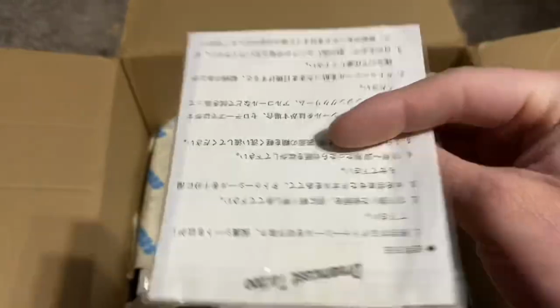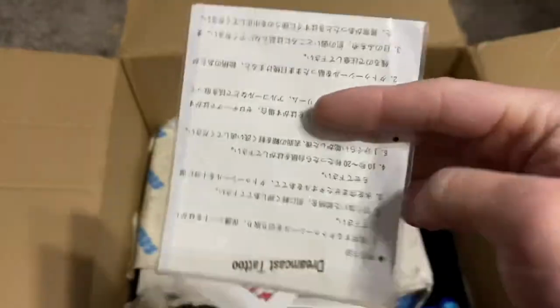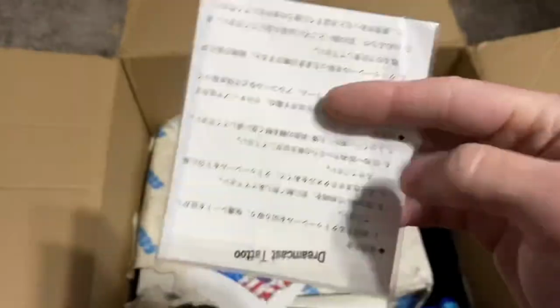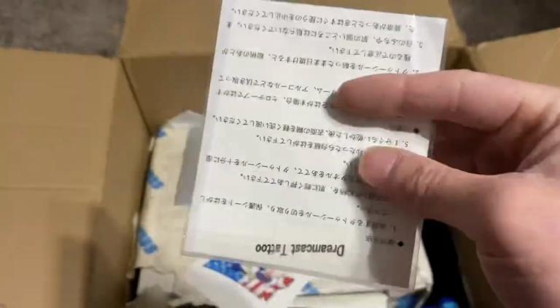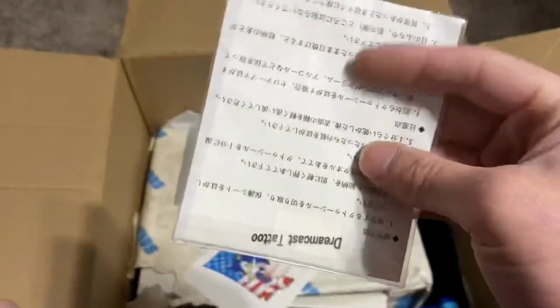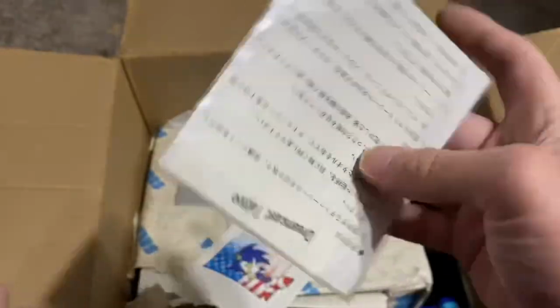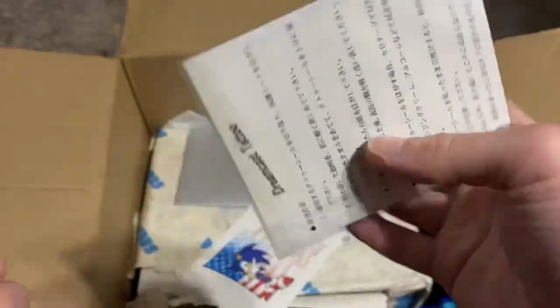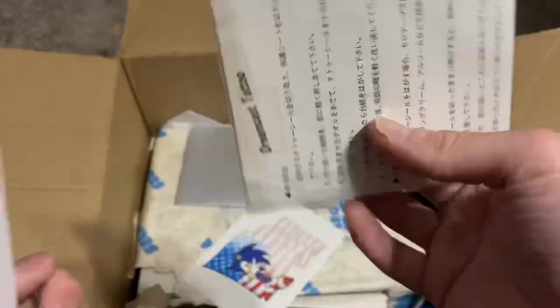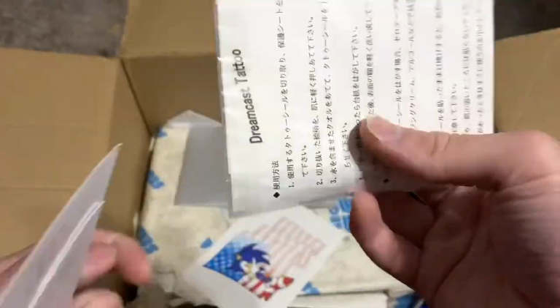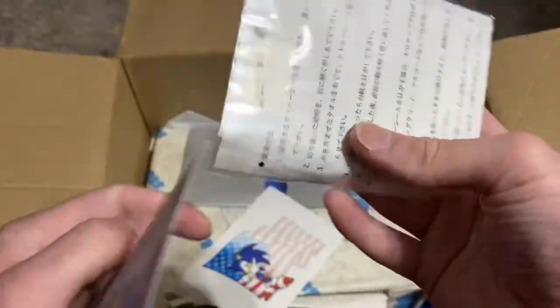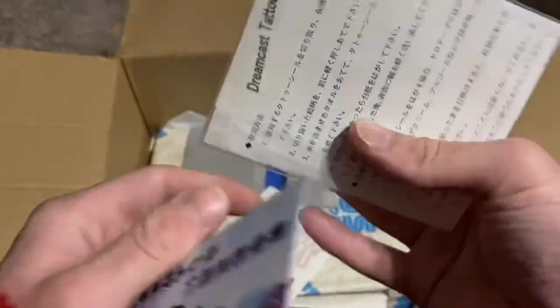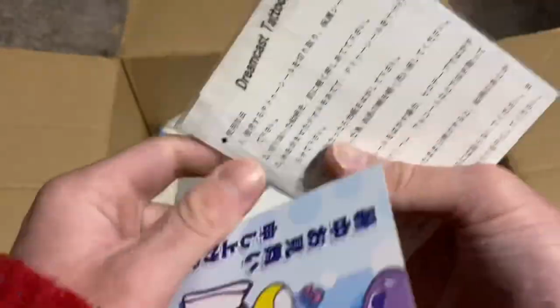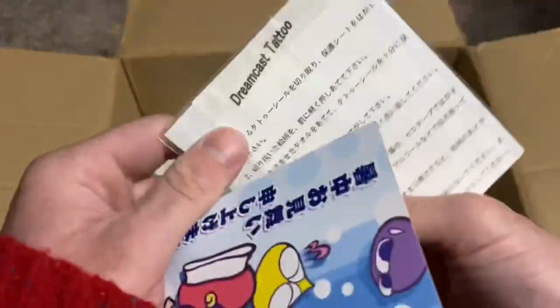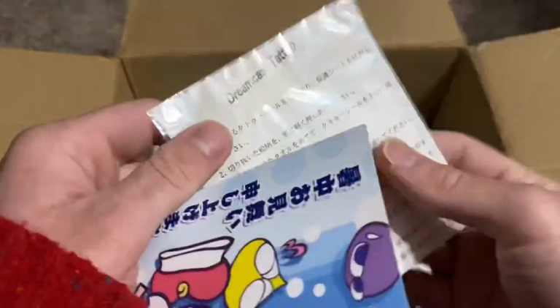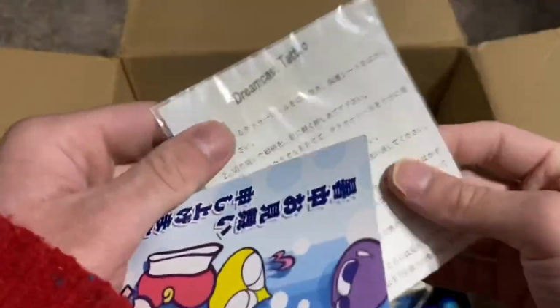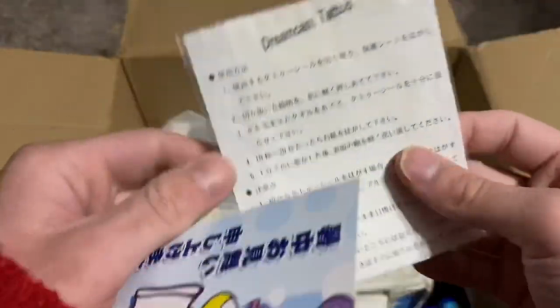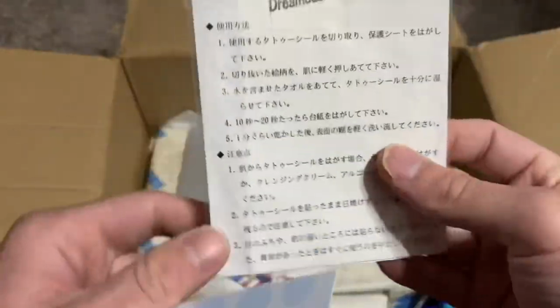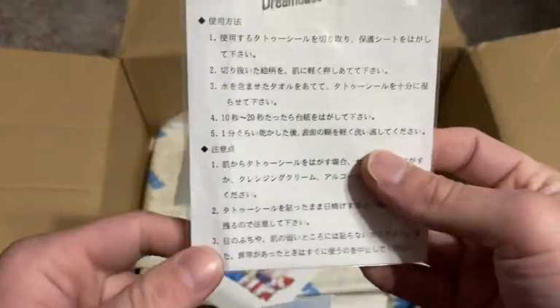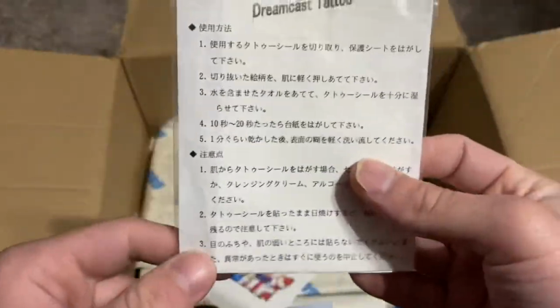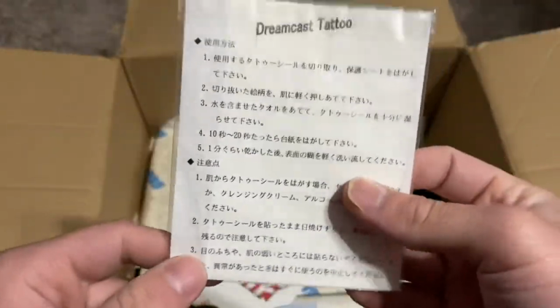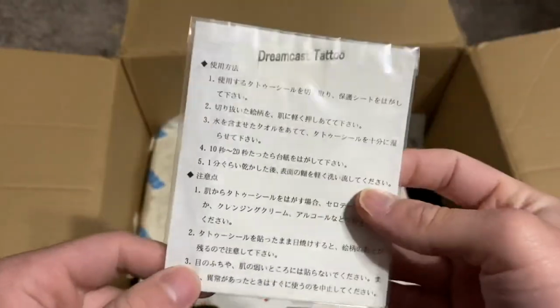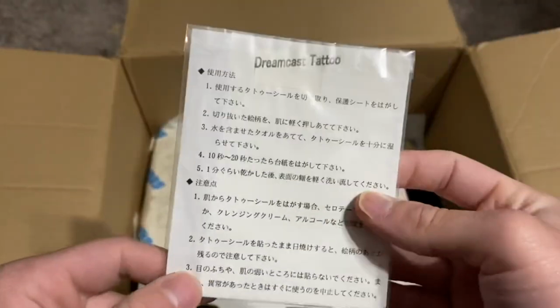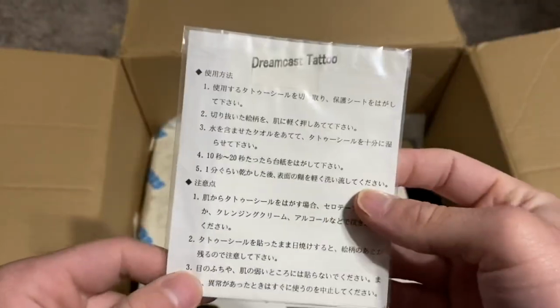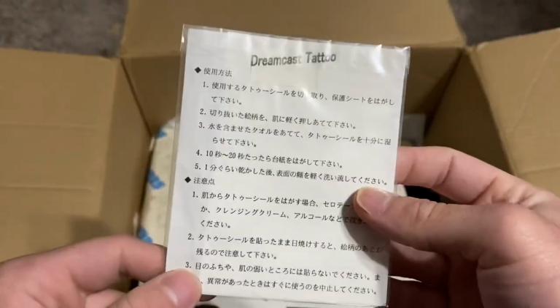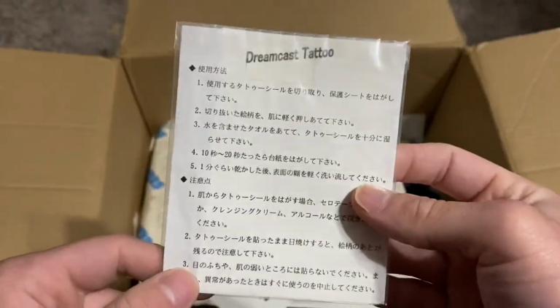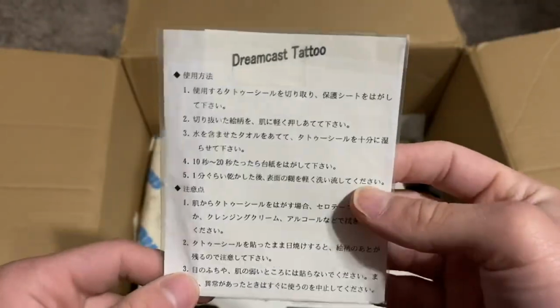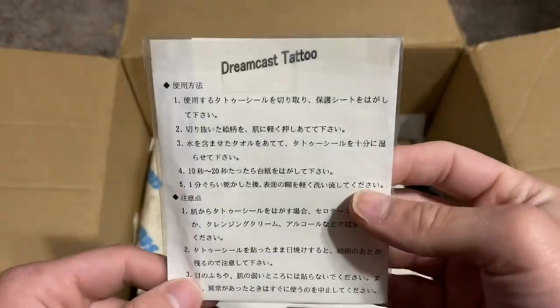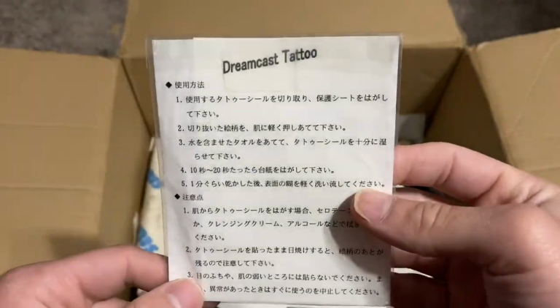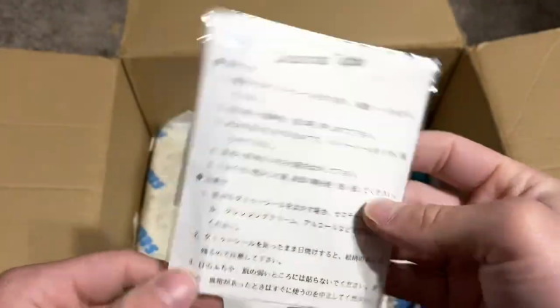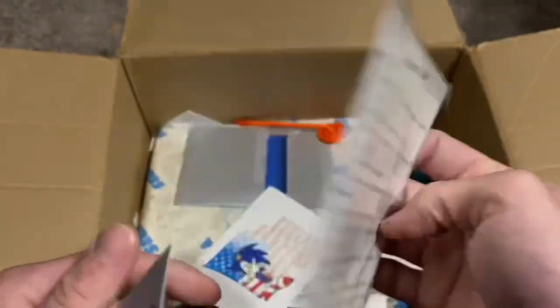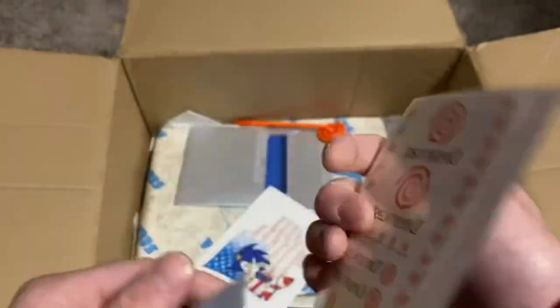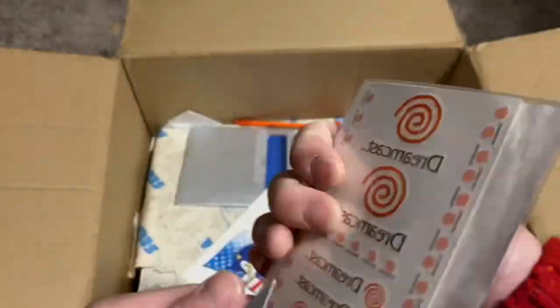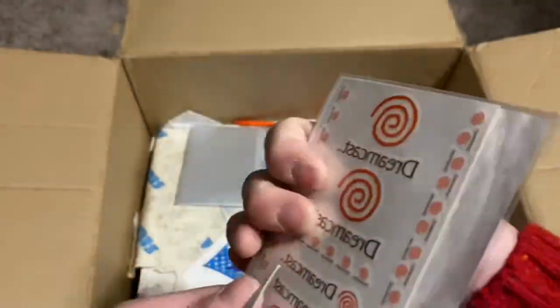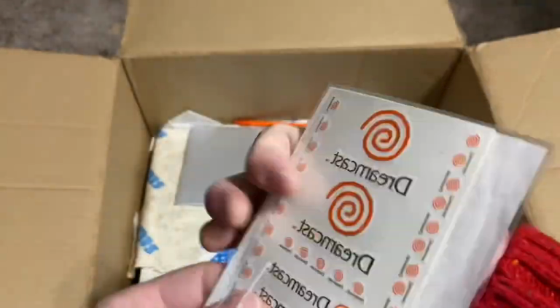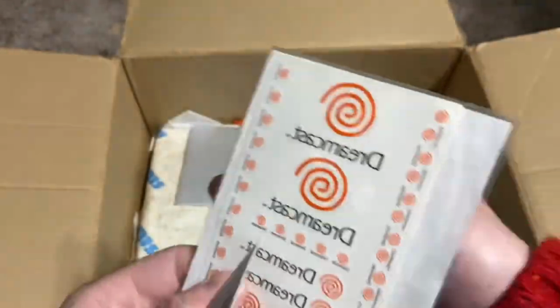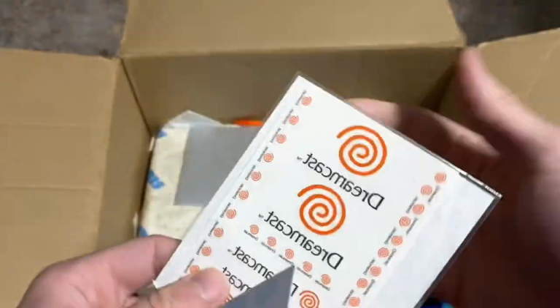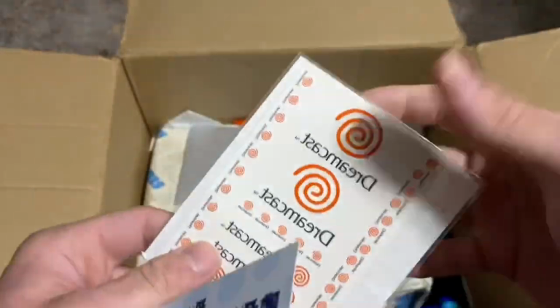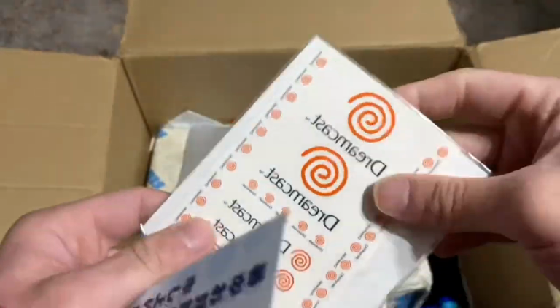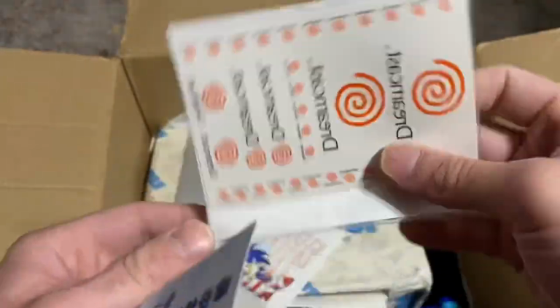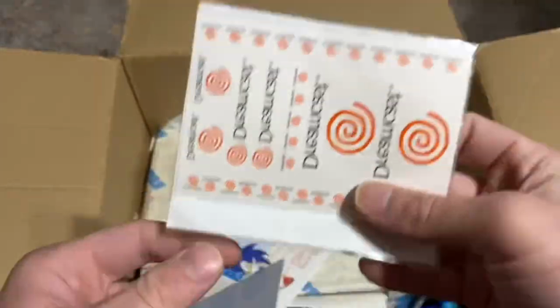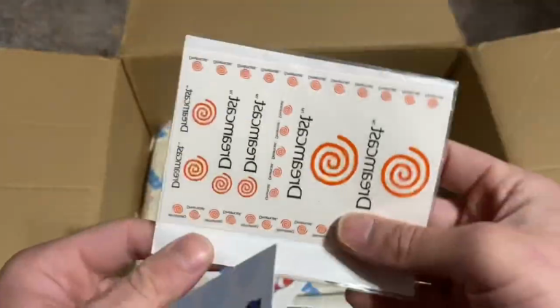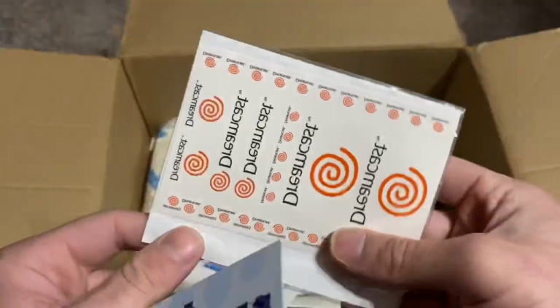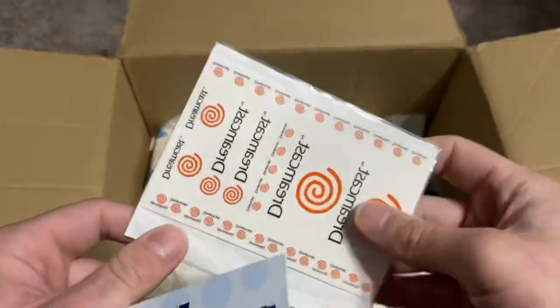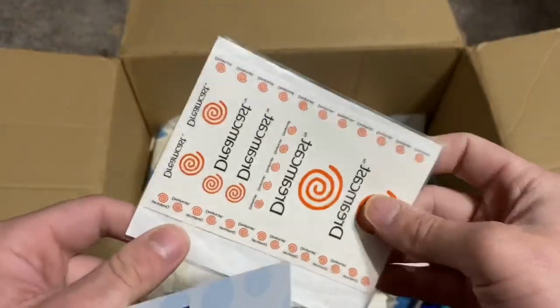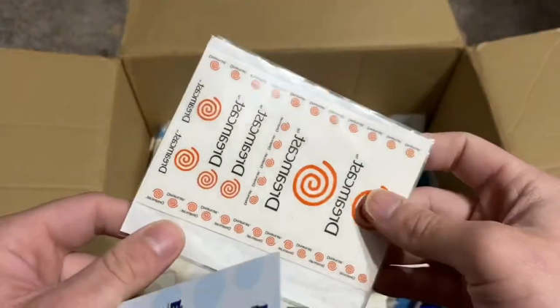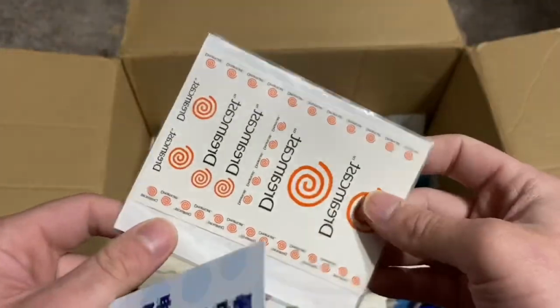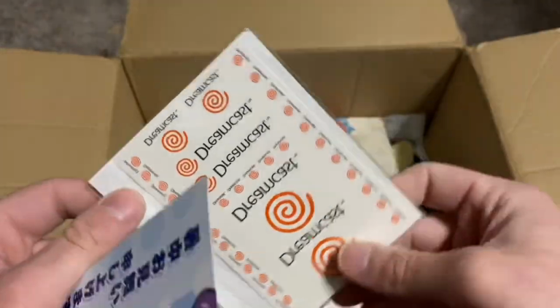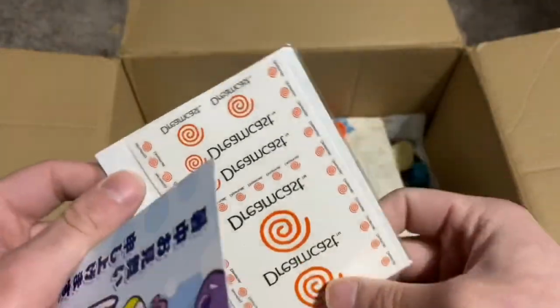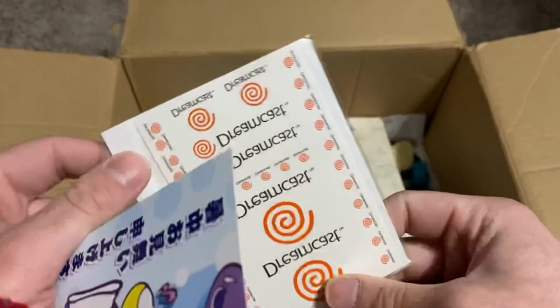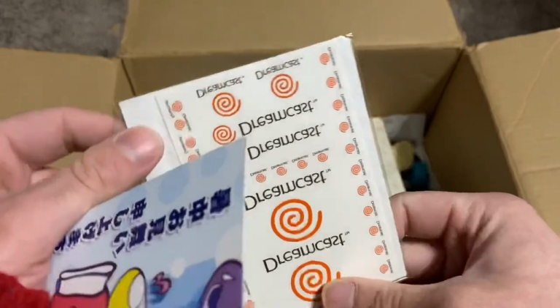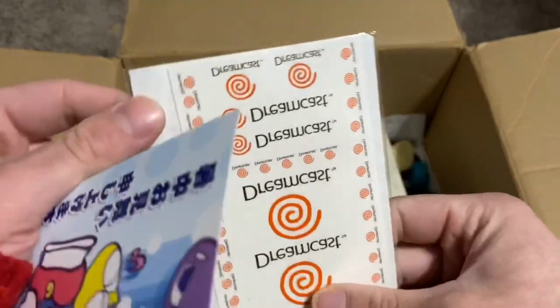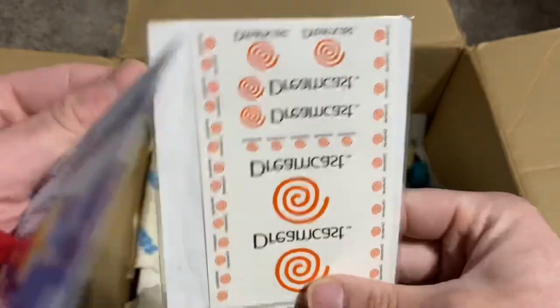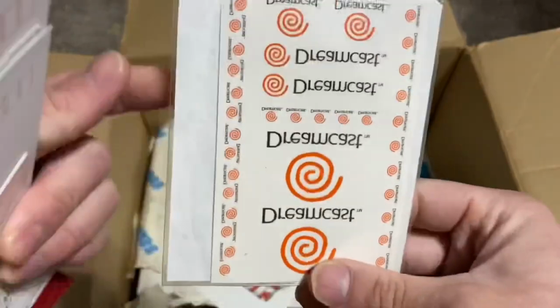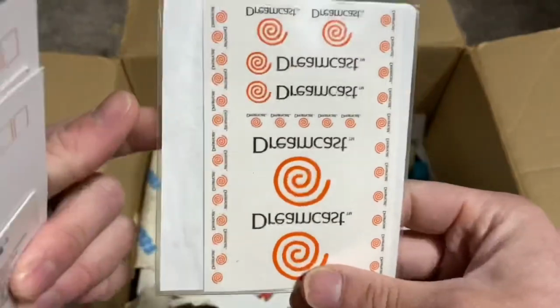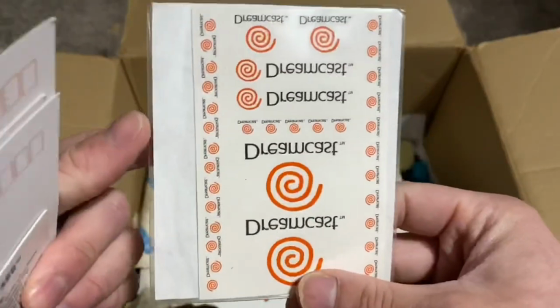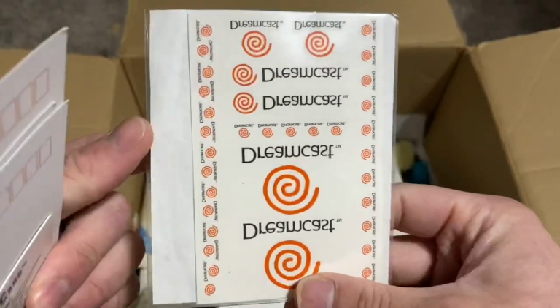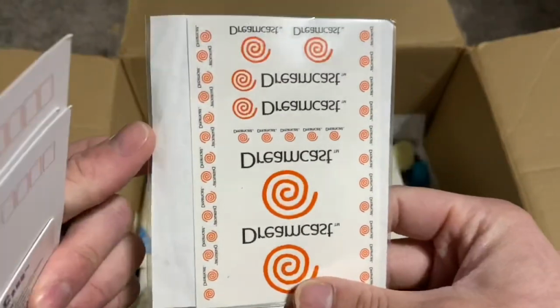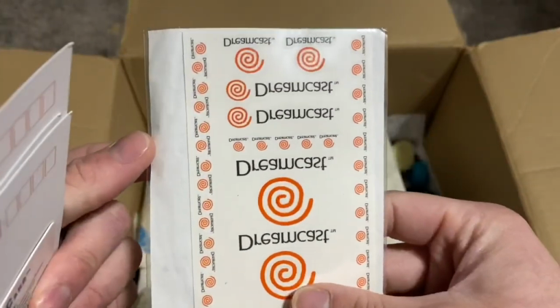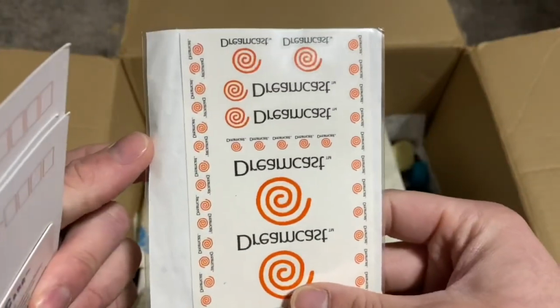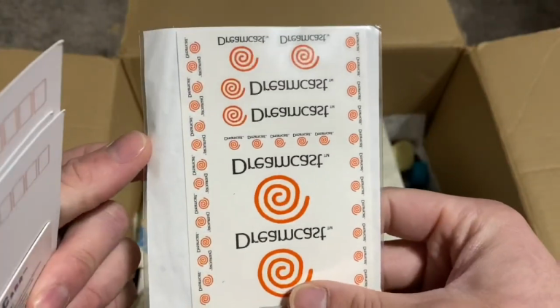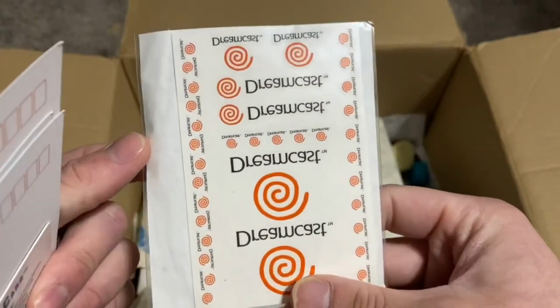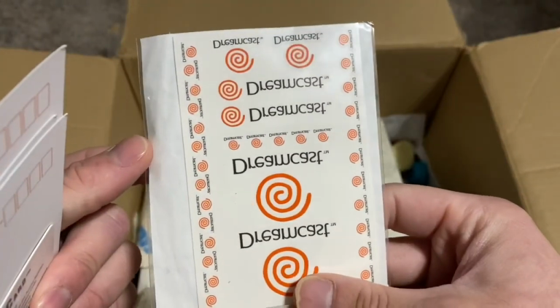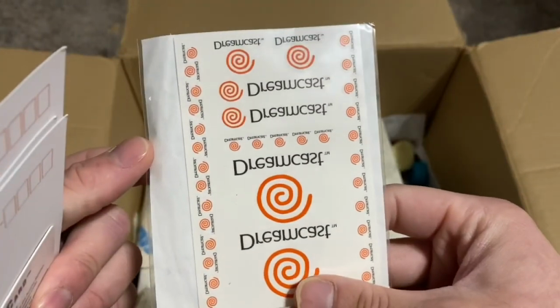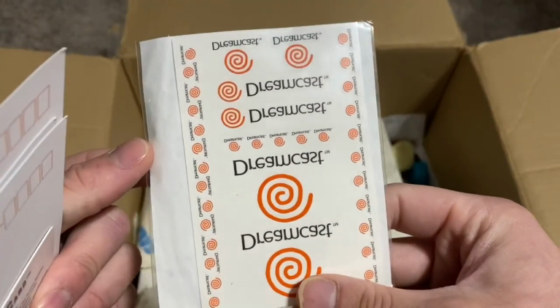This looks like Dreamcast tattoos. I want a real Dreamcast tattoo — that'd be awesome.